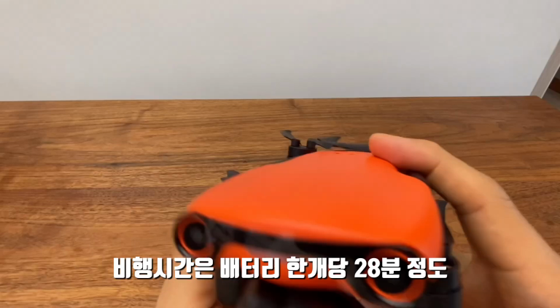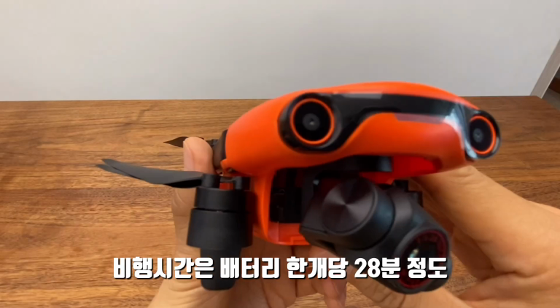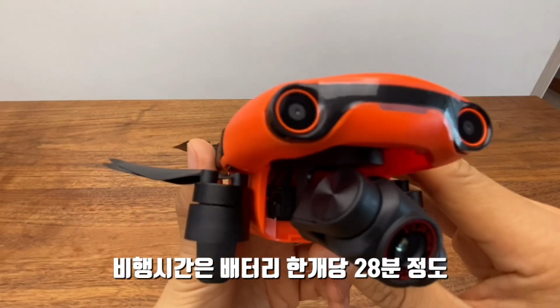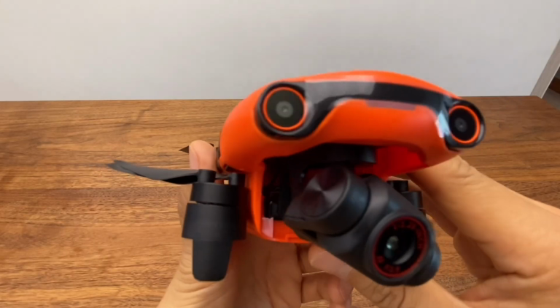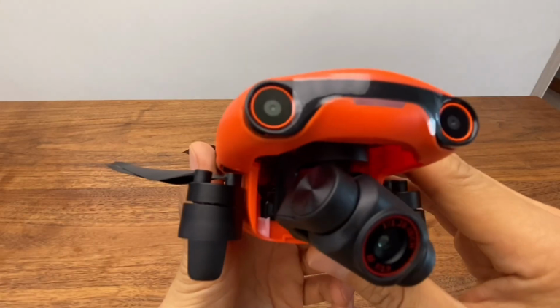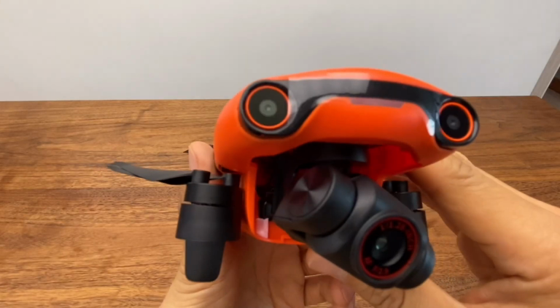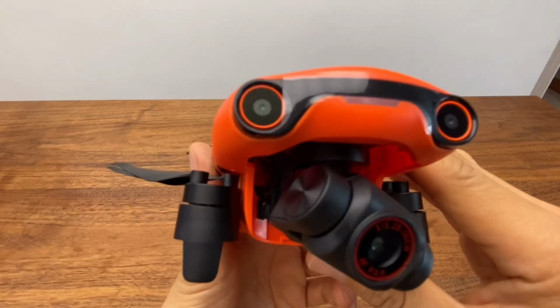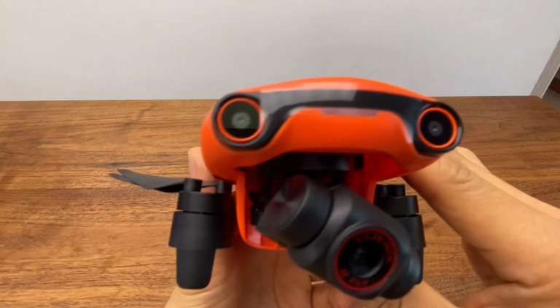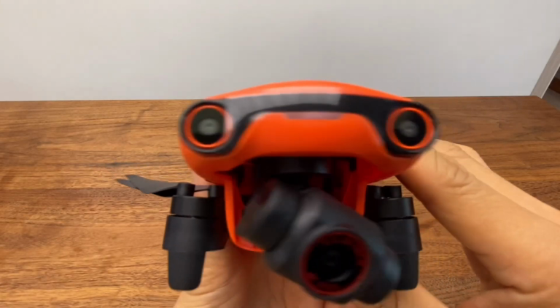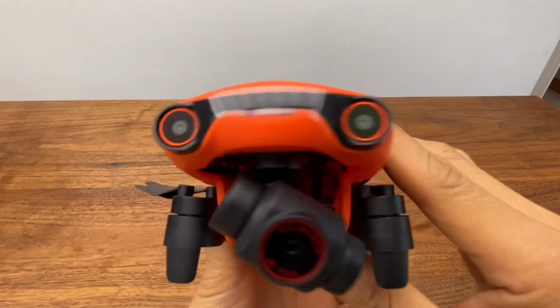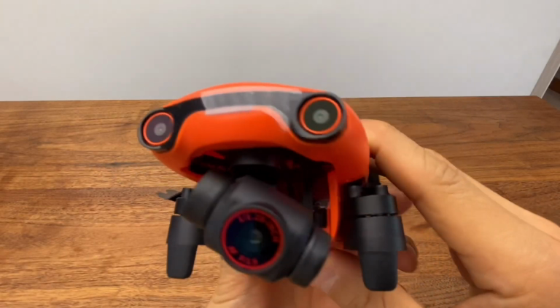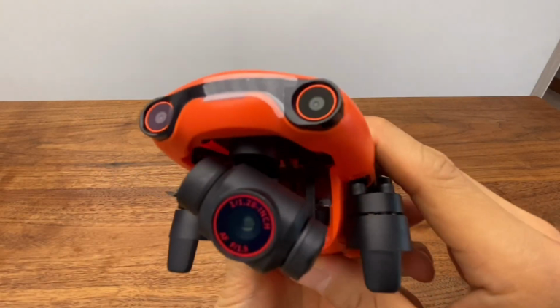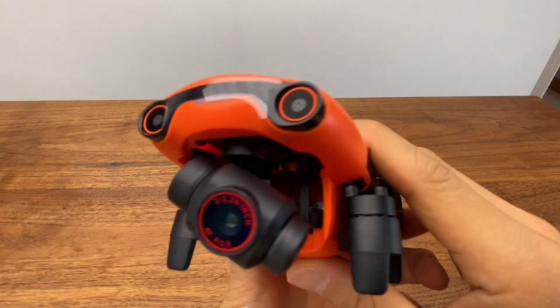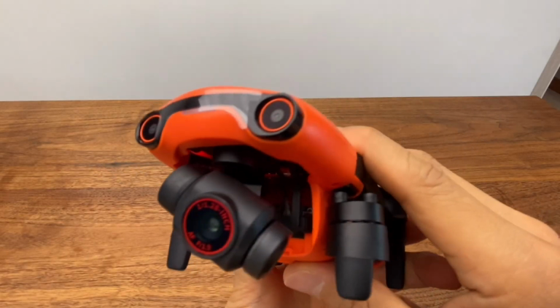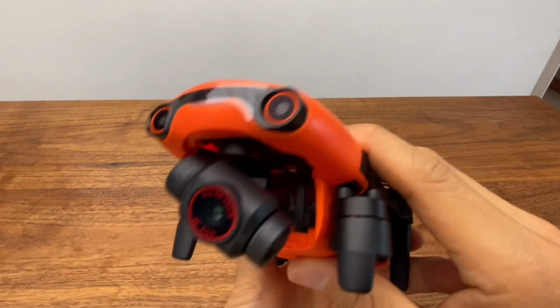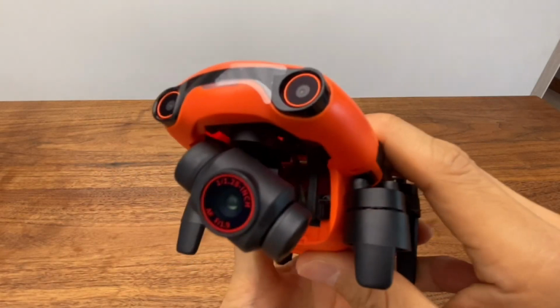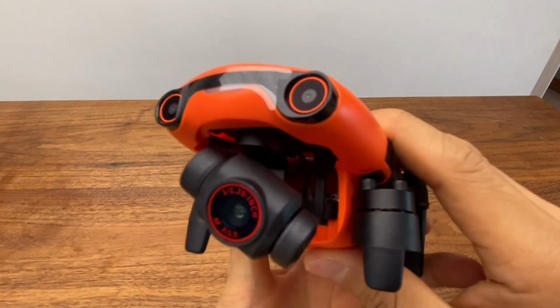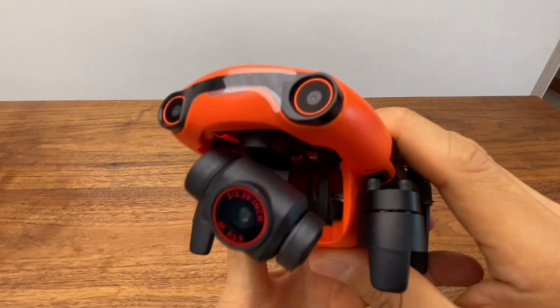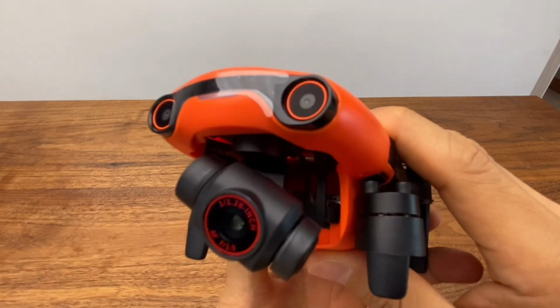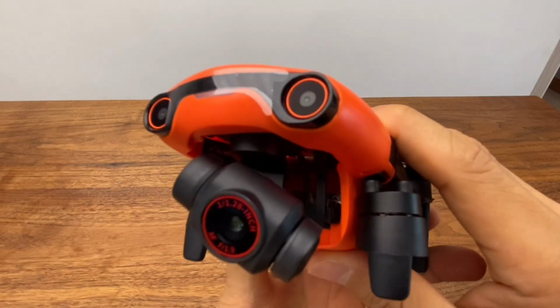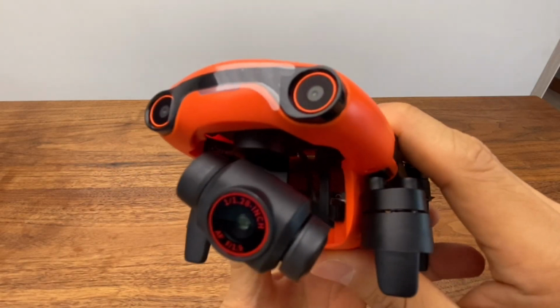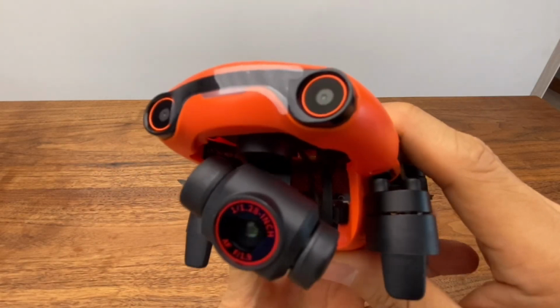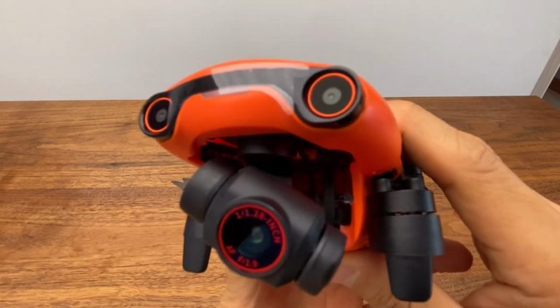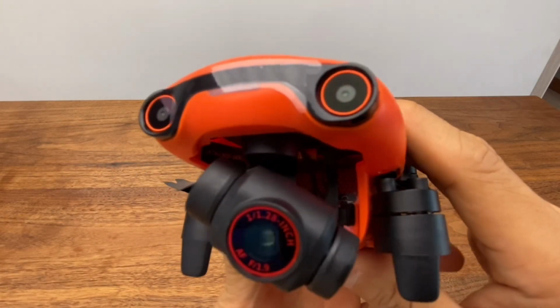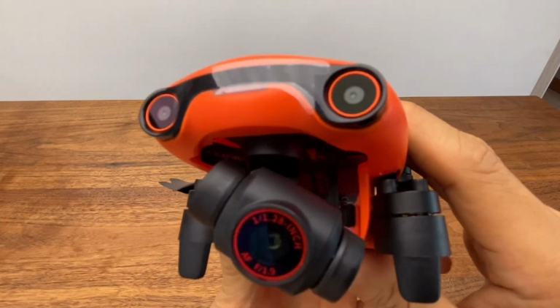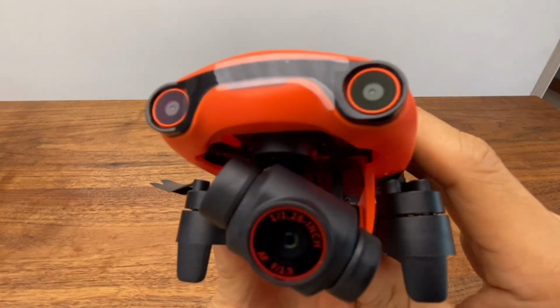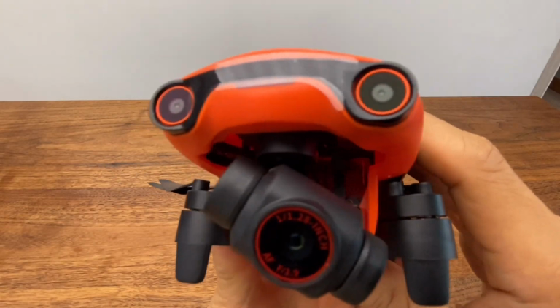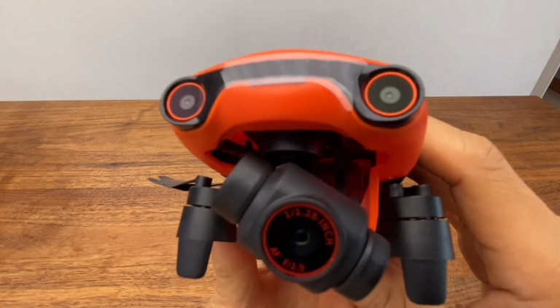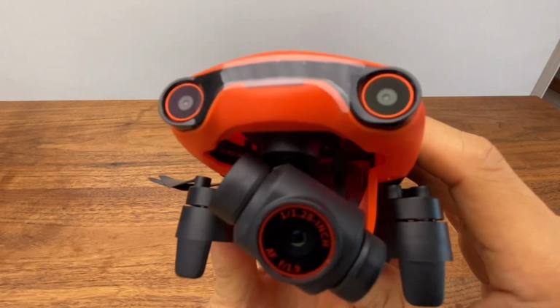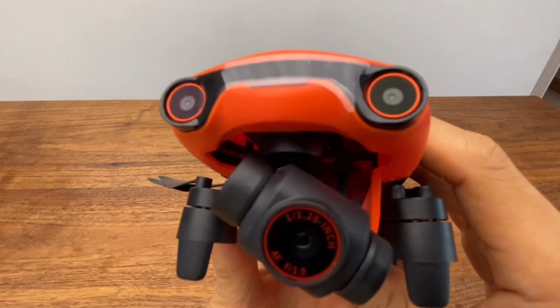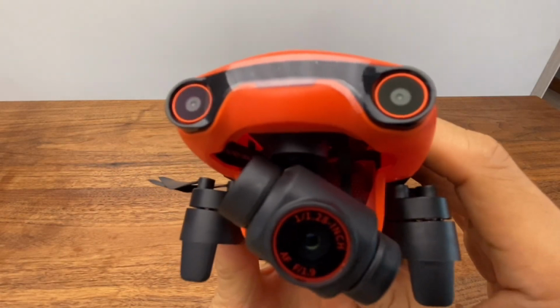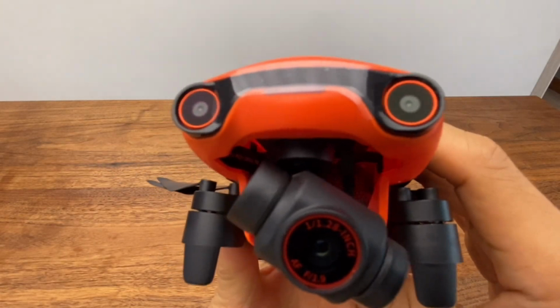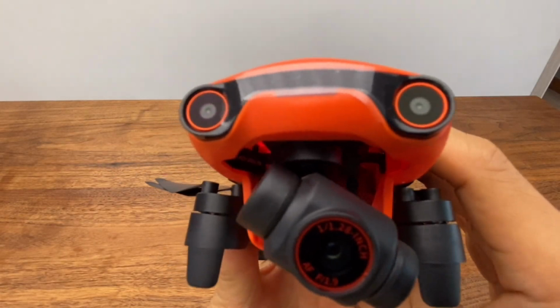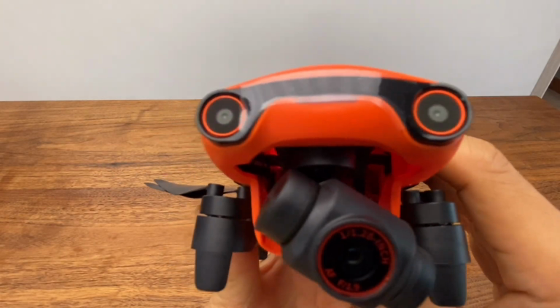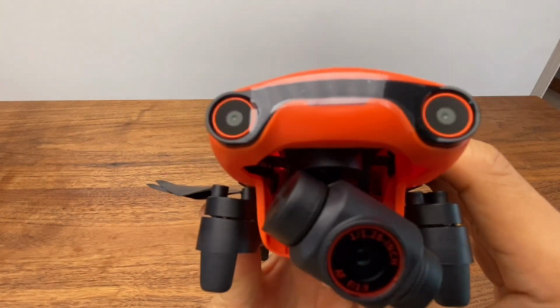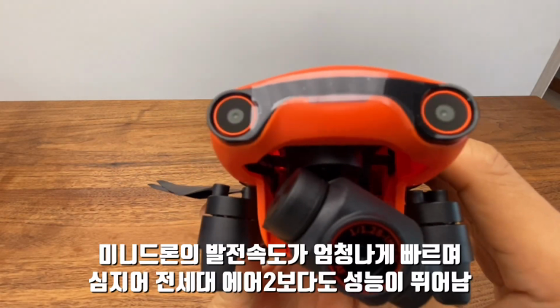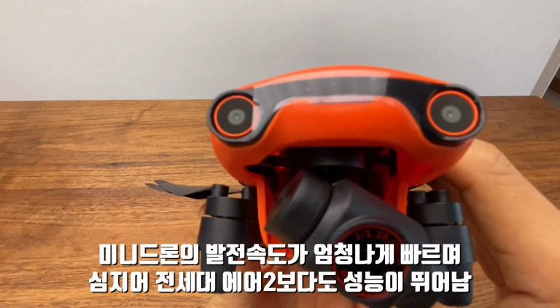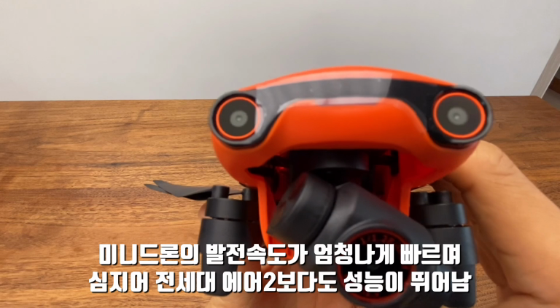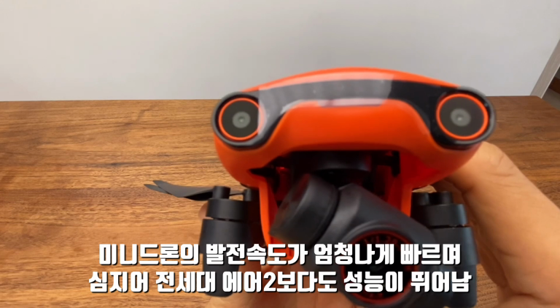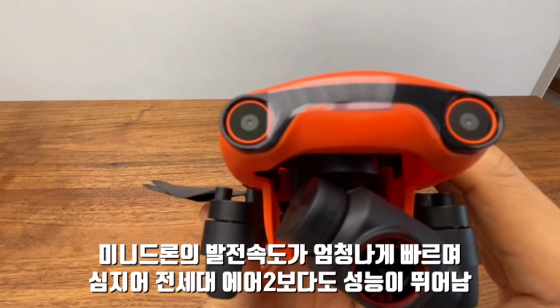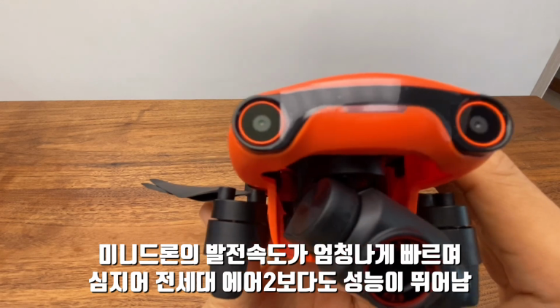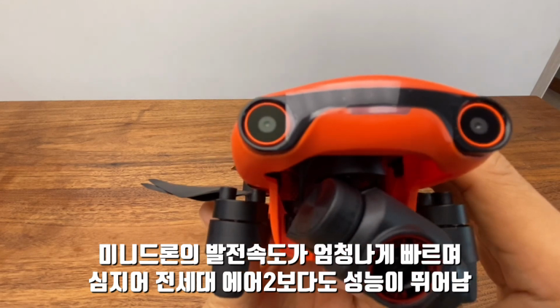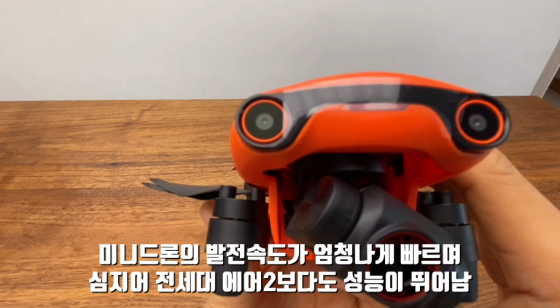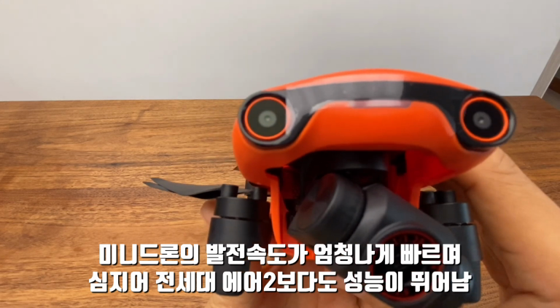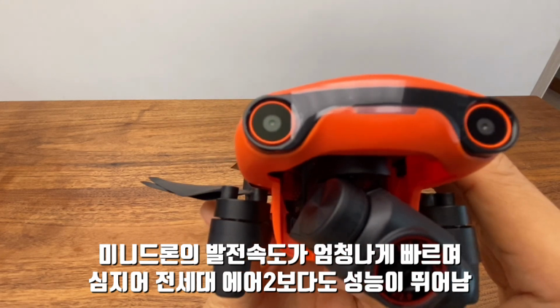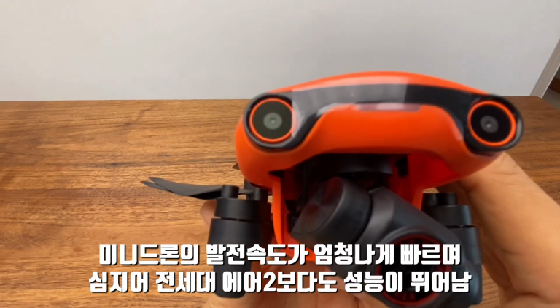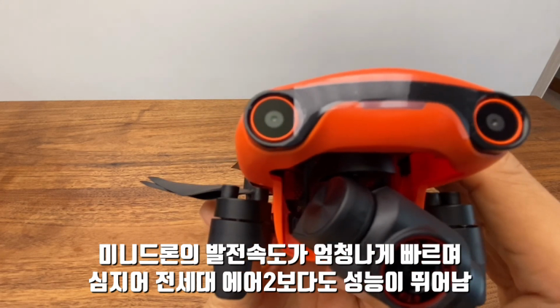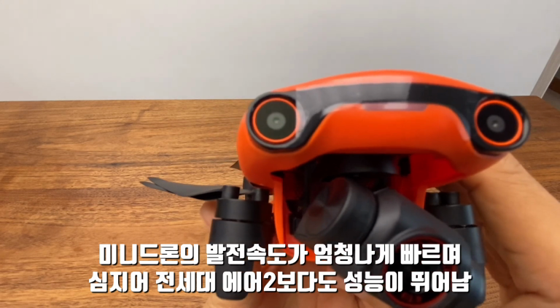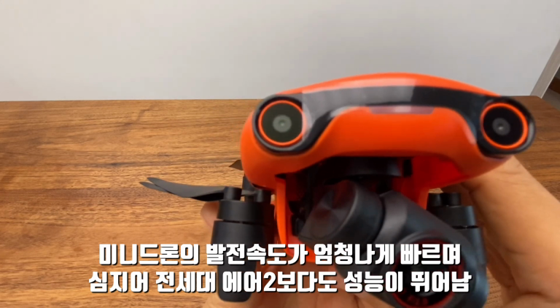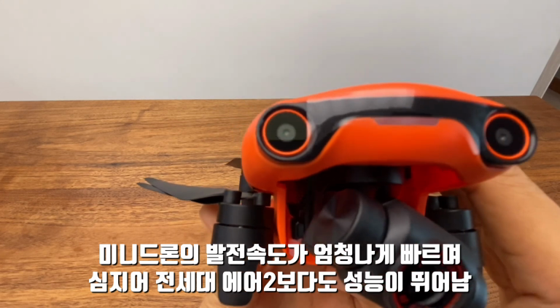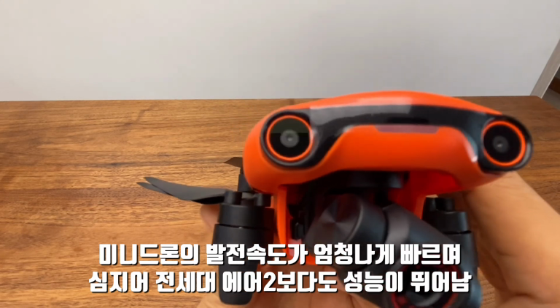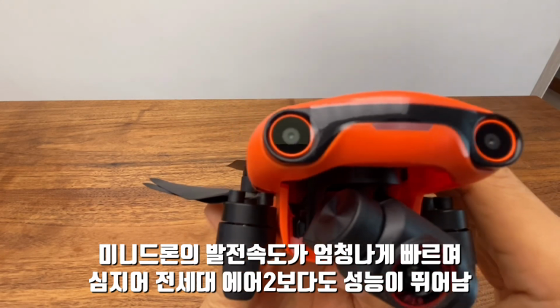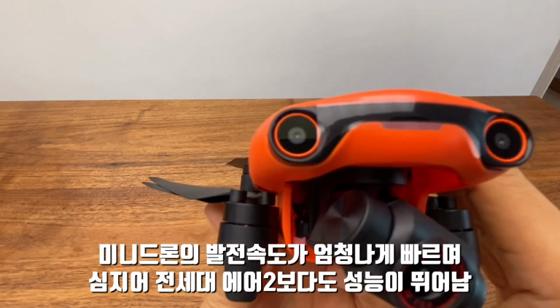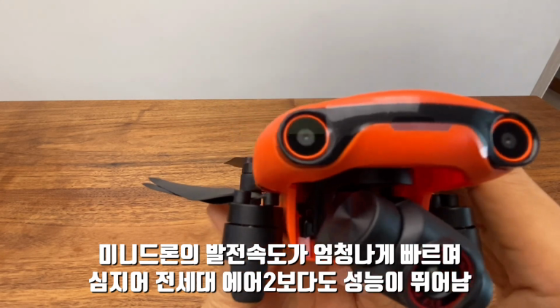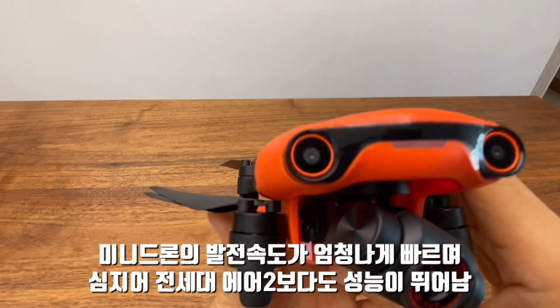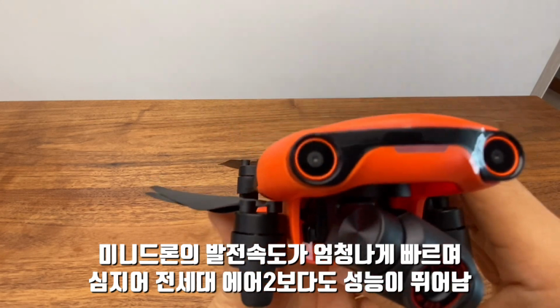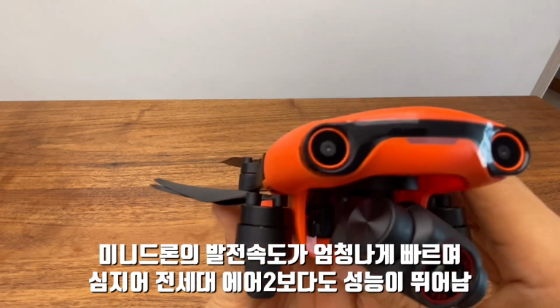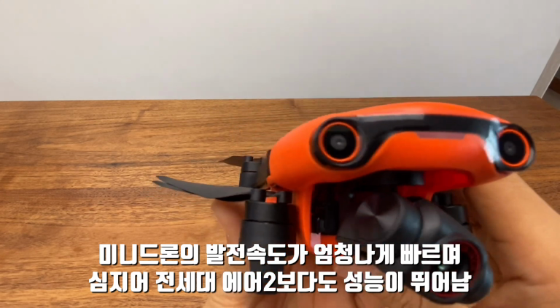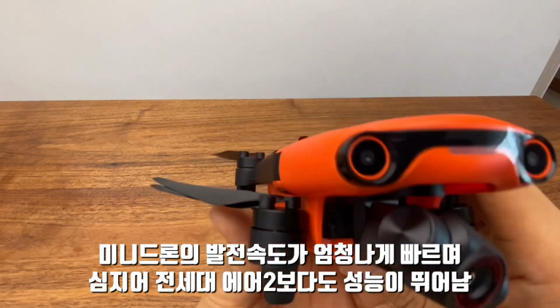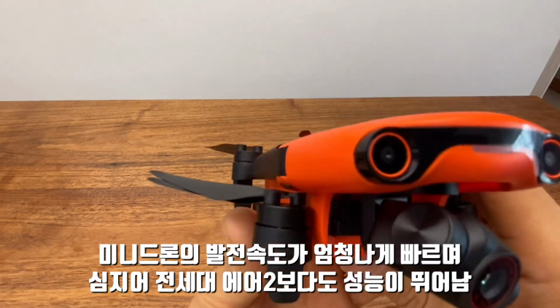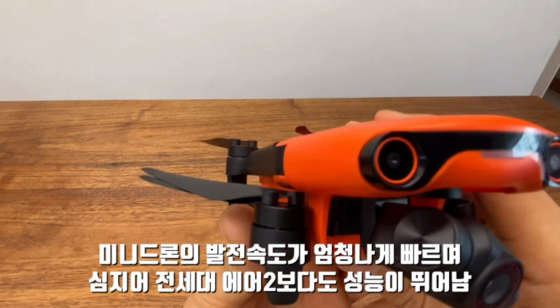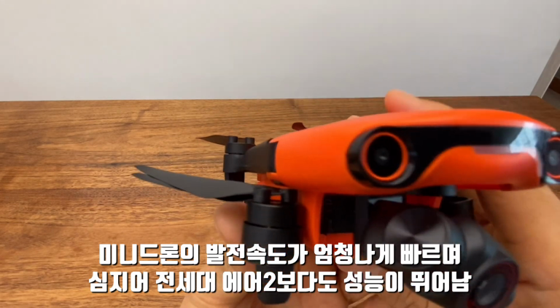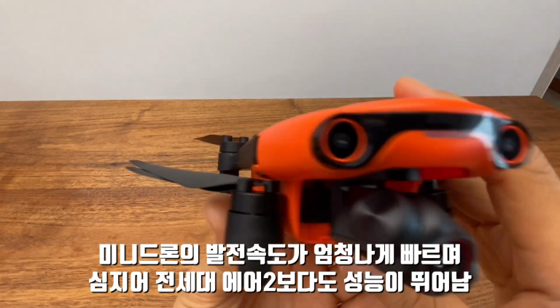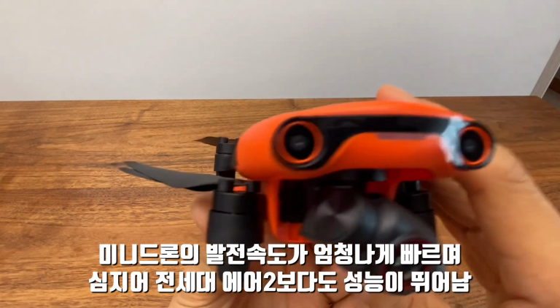The Evo Nano Plus feels like a mini drone that is going to be able to develop further. I think it's a good direction for this class of drone.